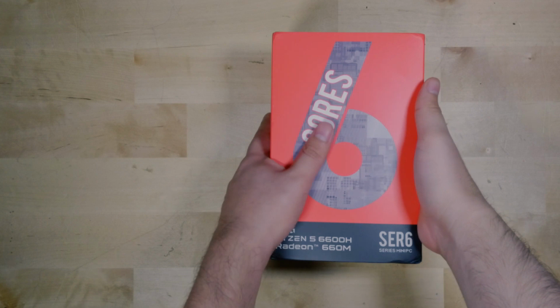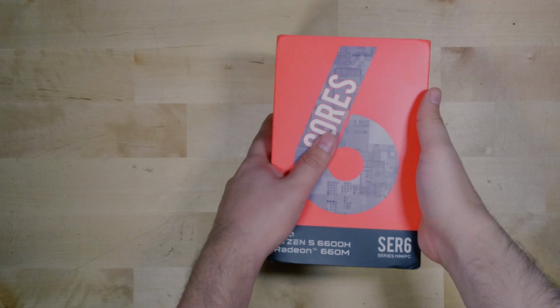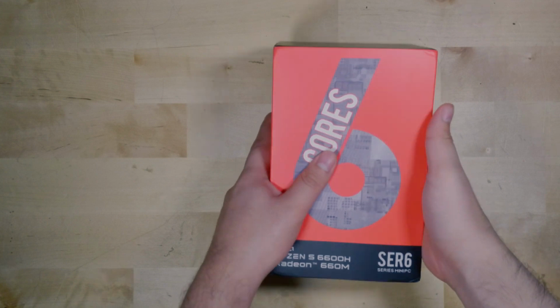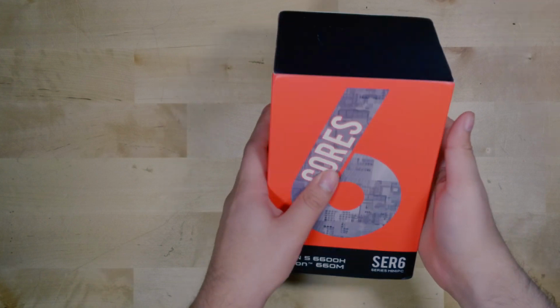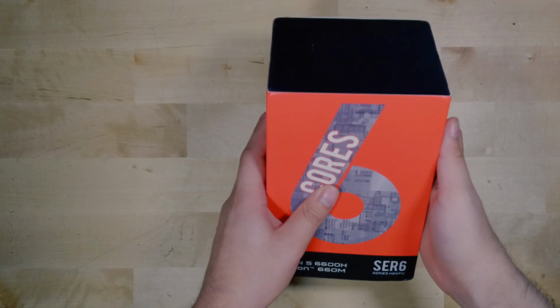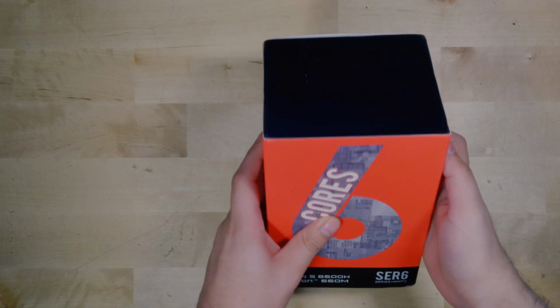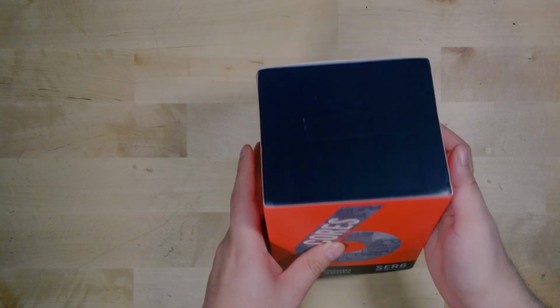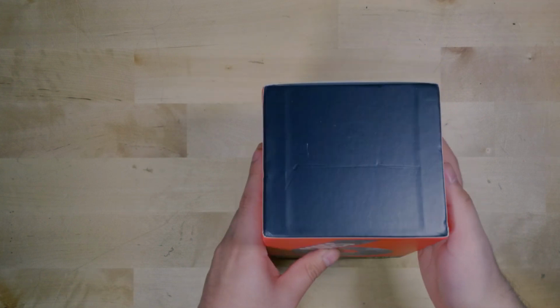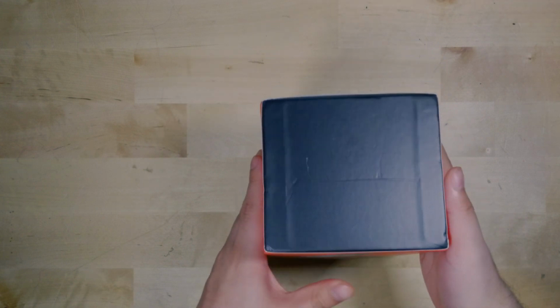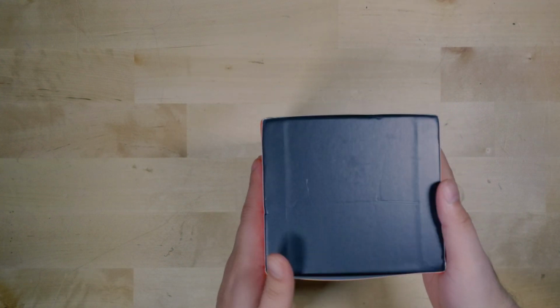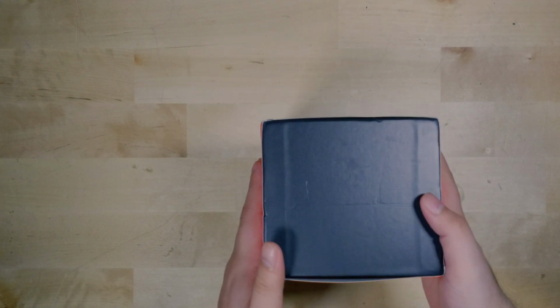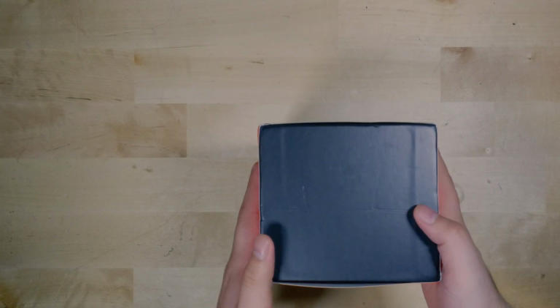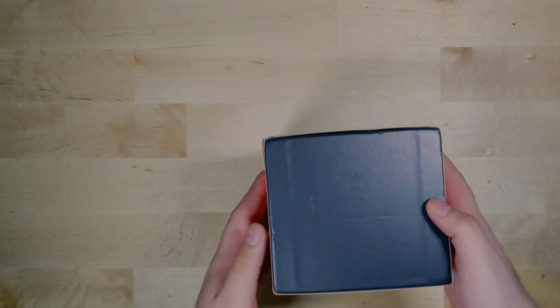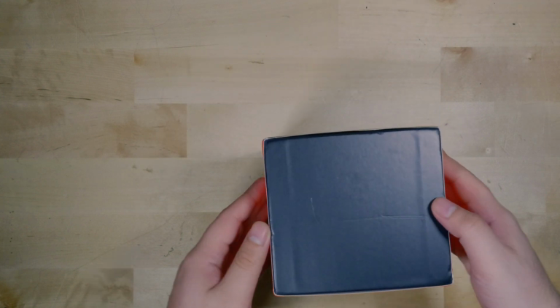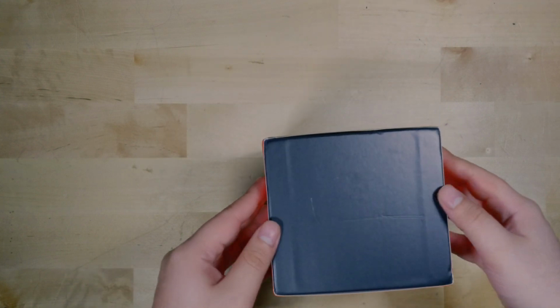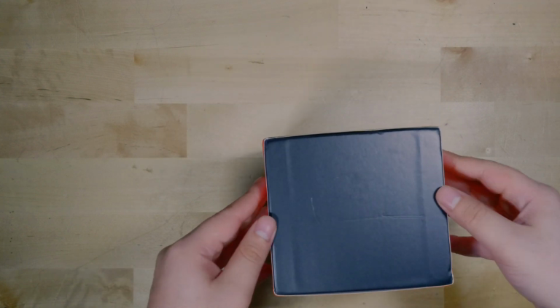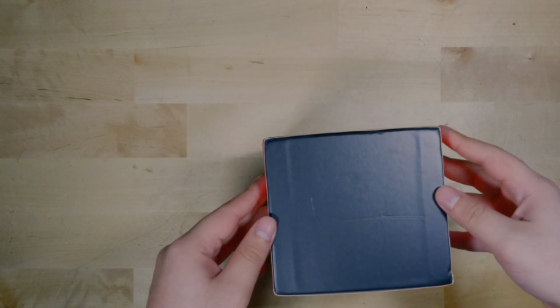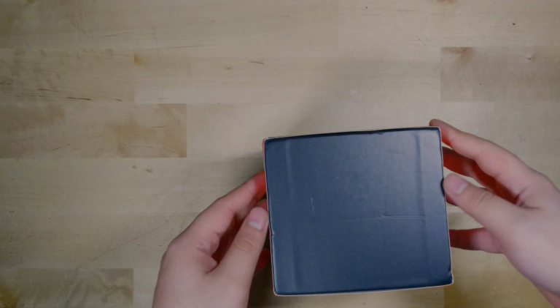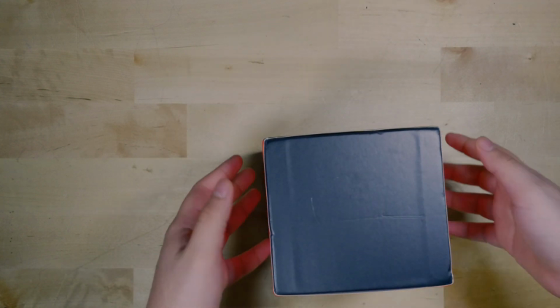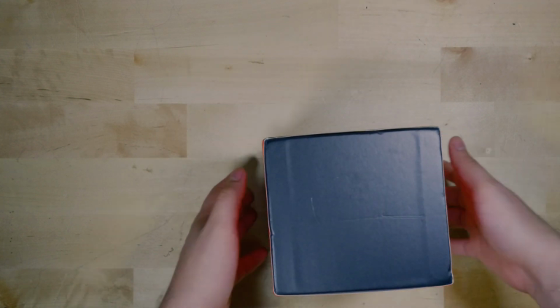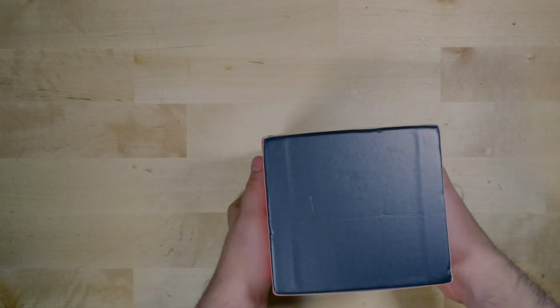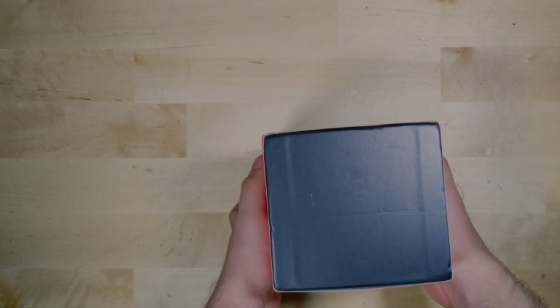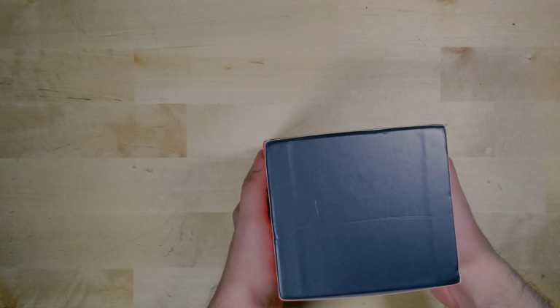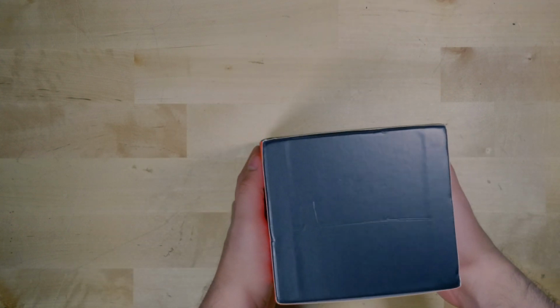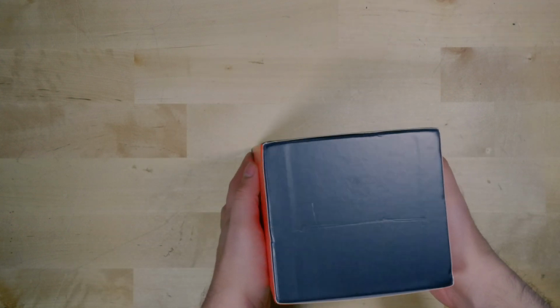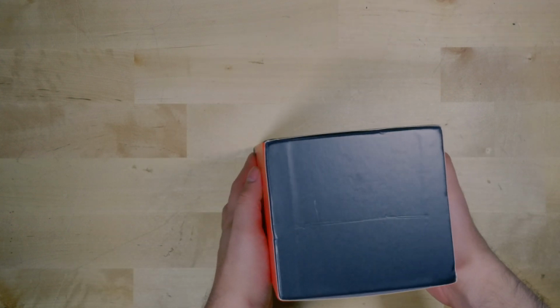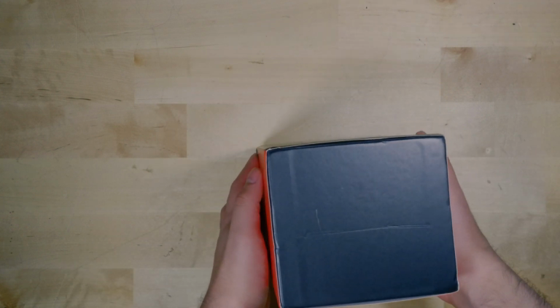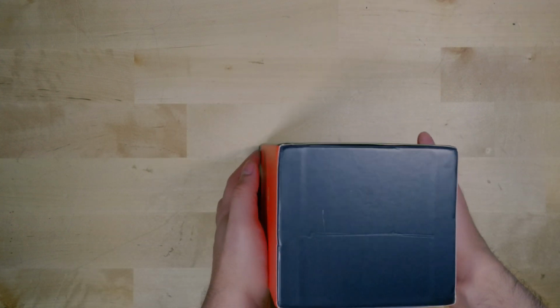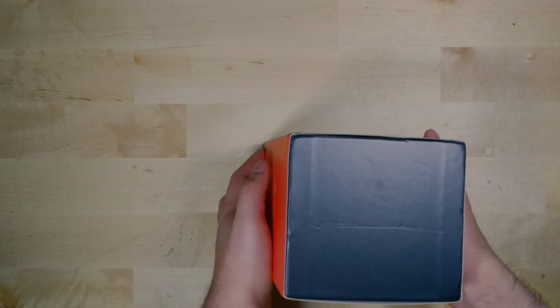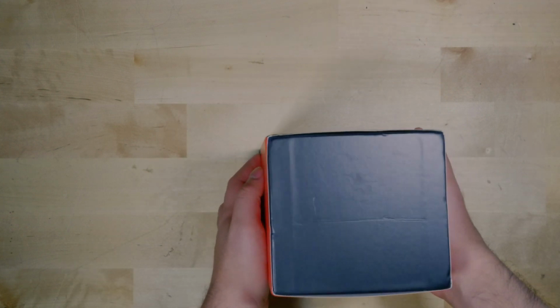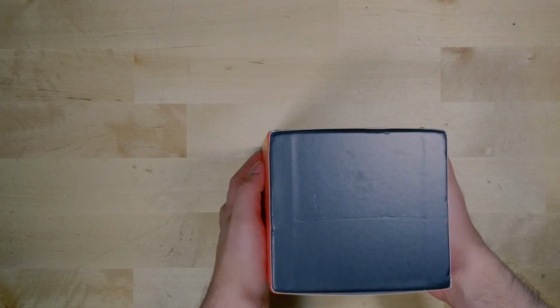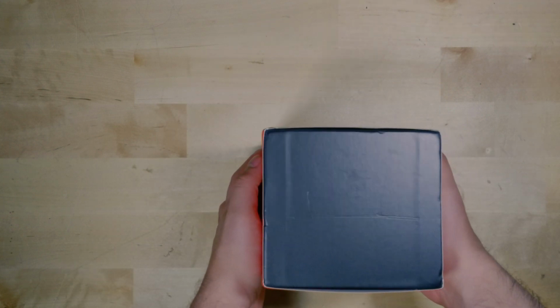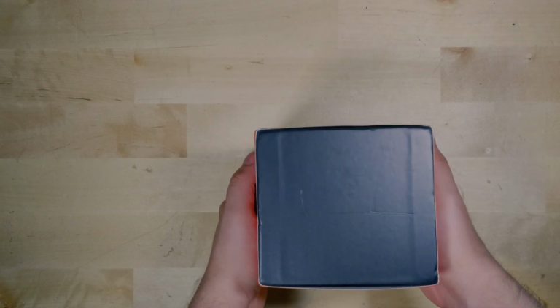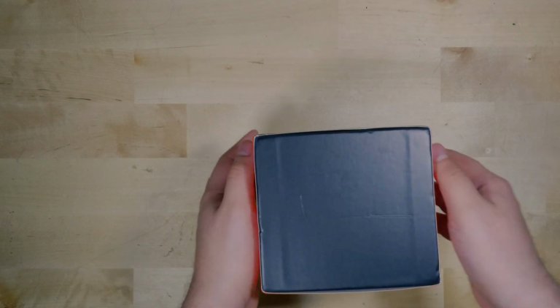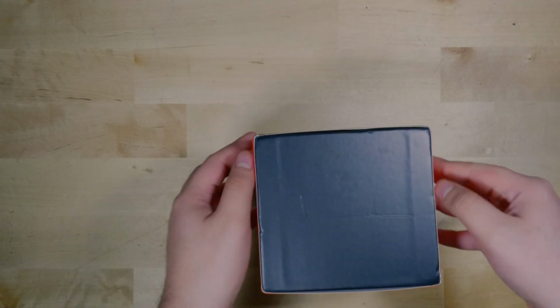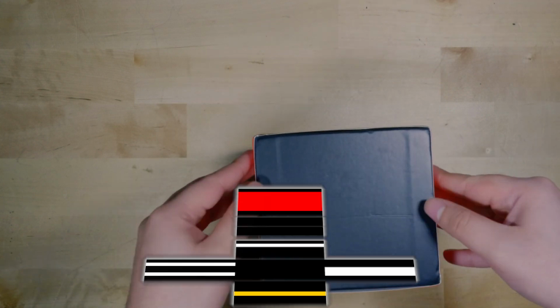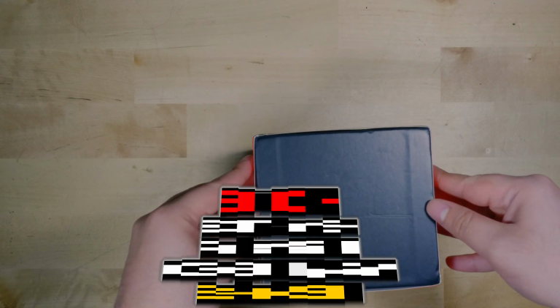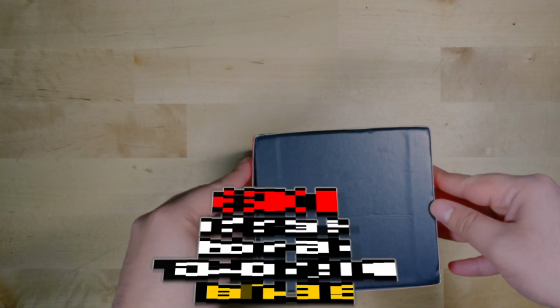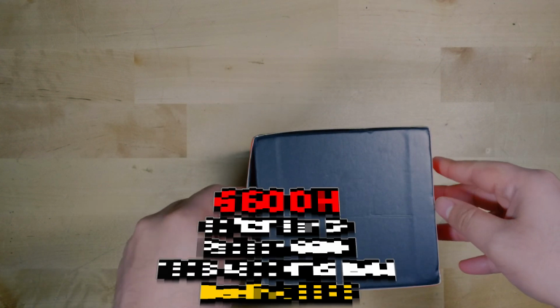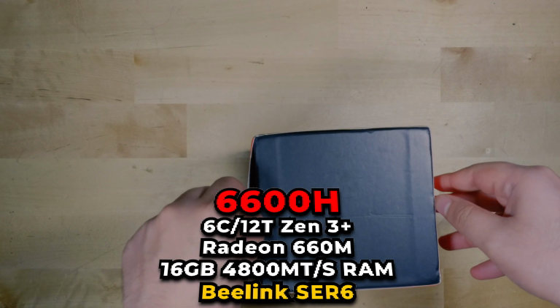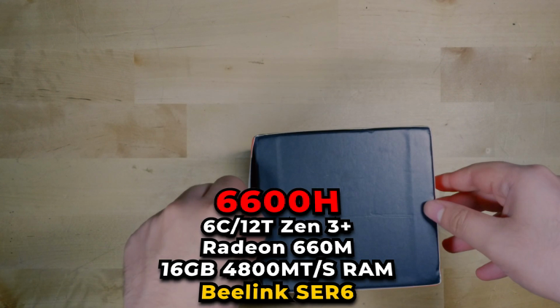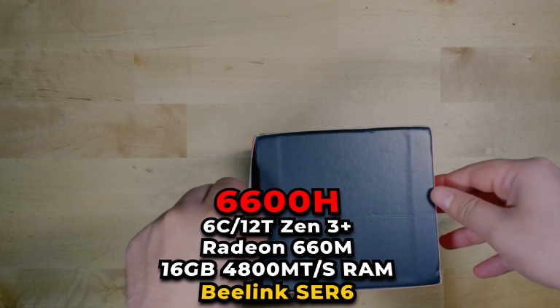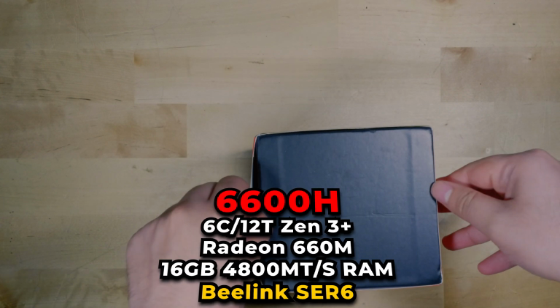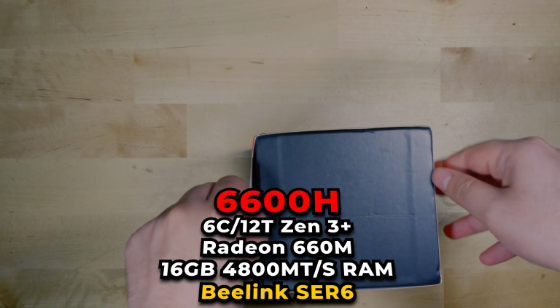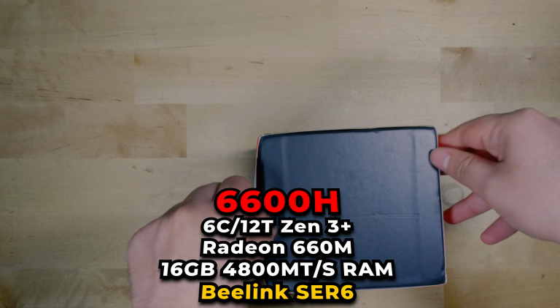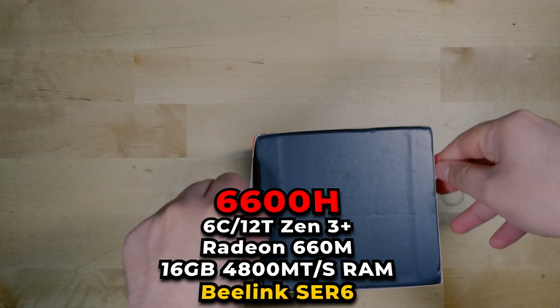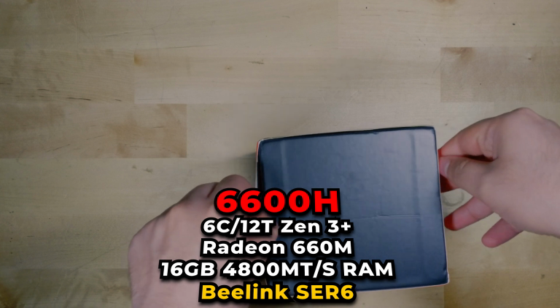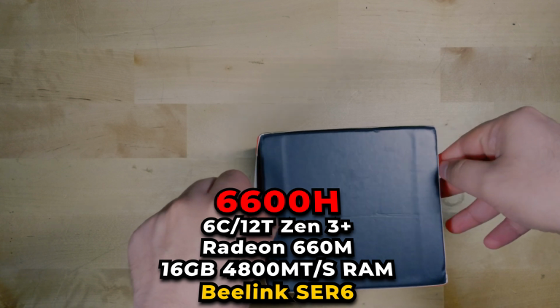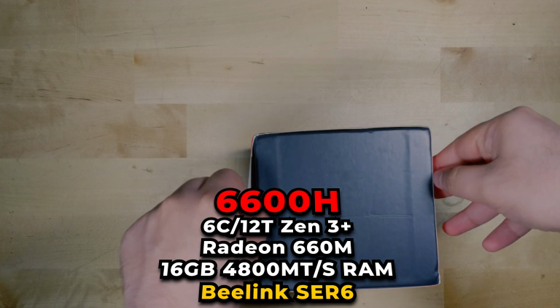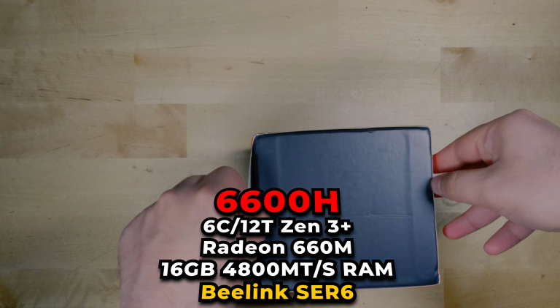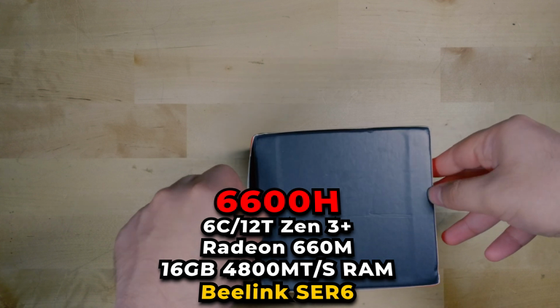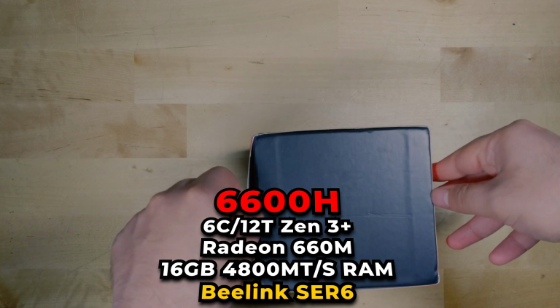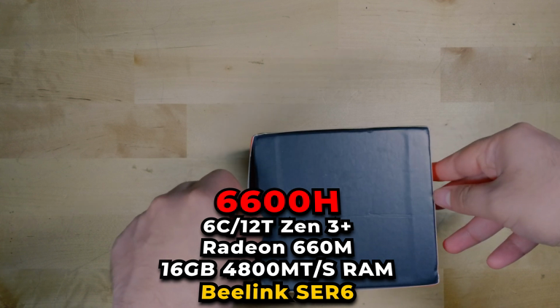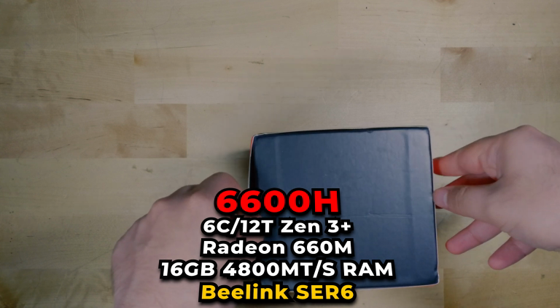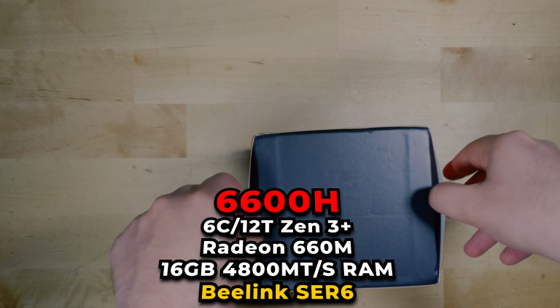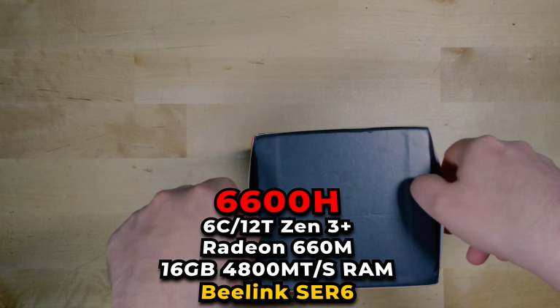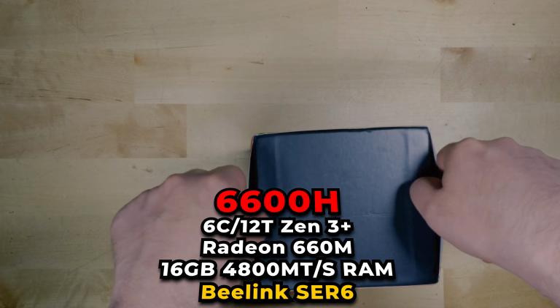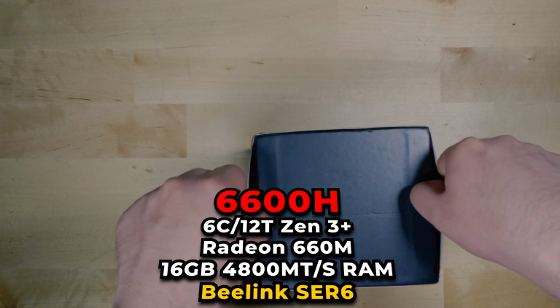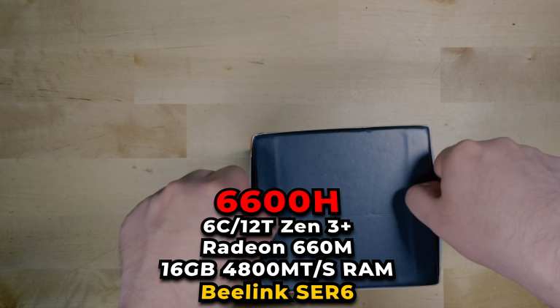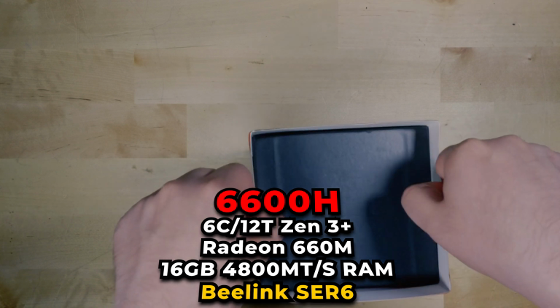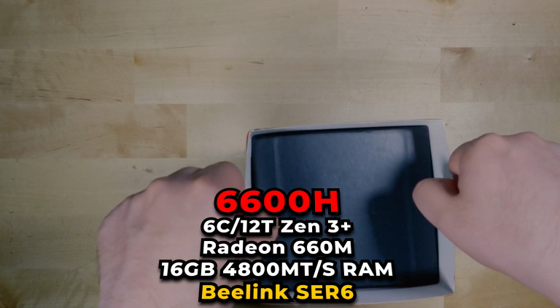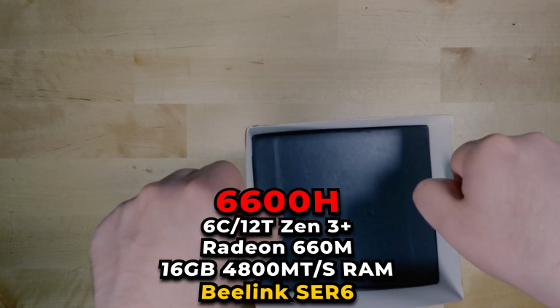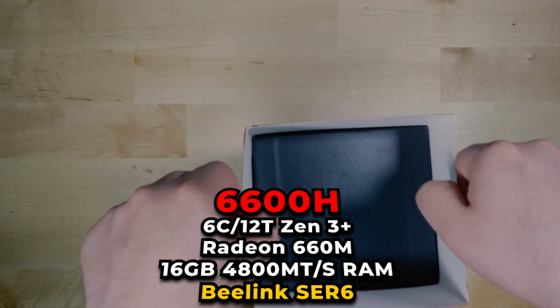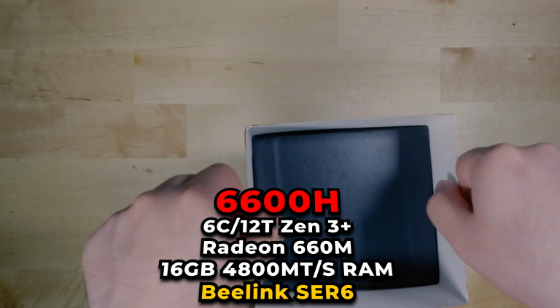Today we're taking a look at something I've been very excited about — the Beelink SE-R6.